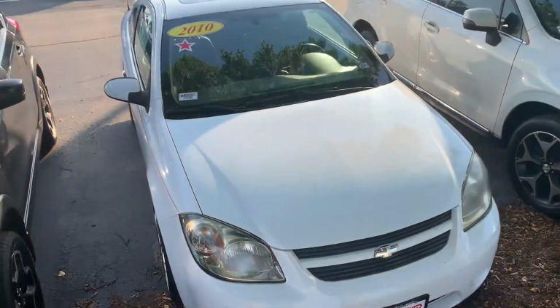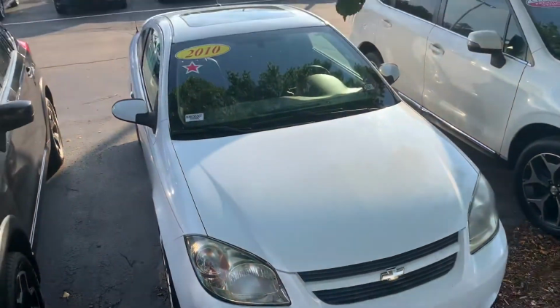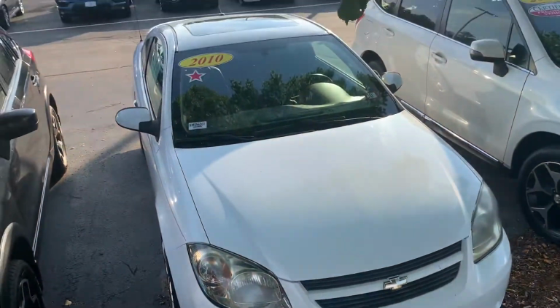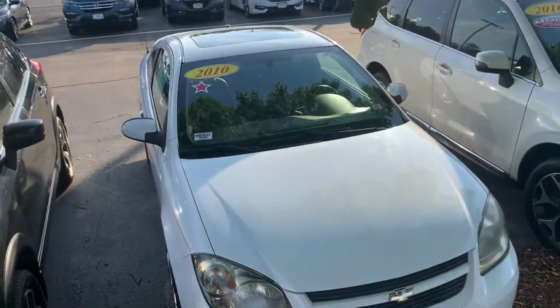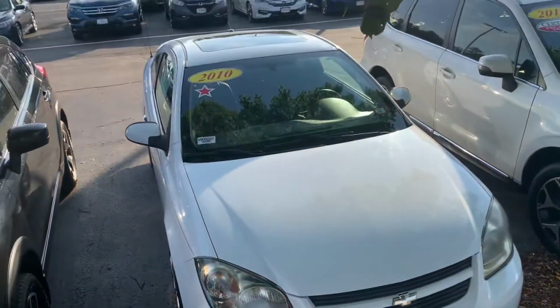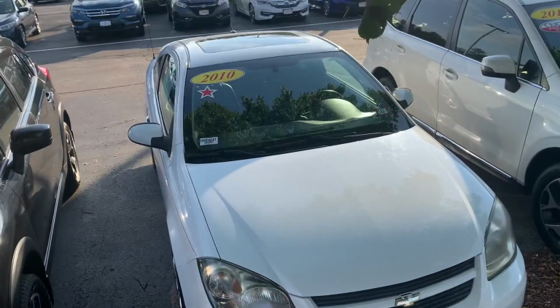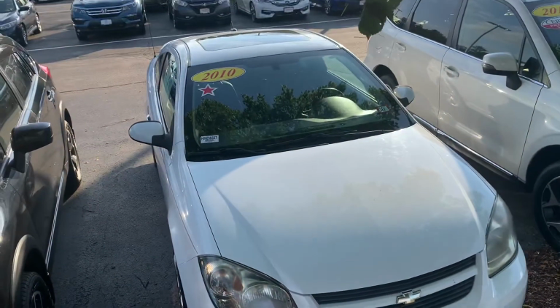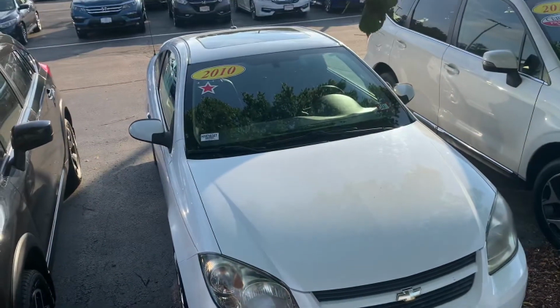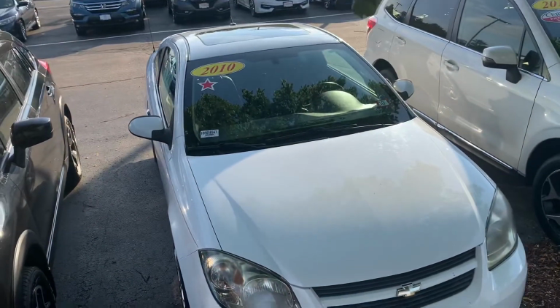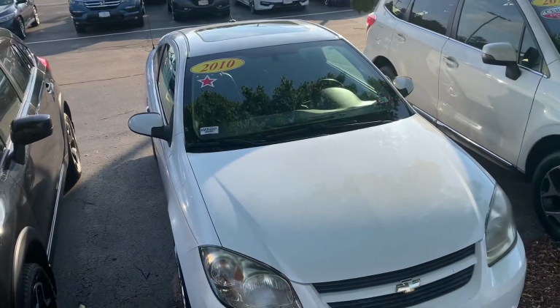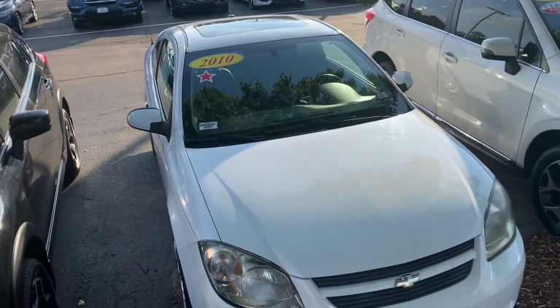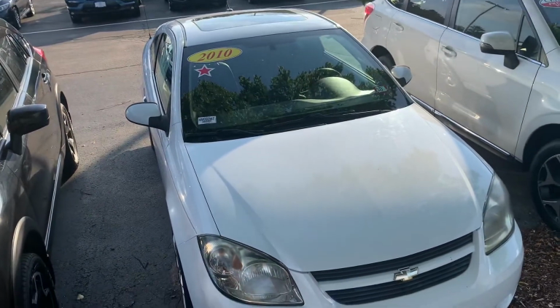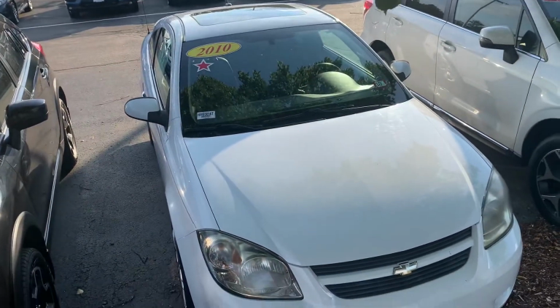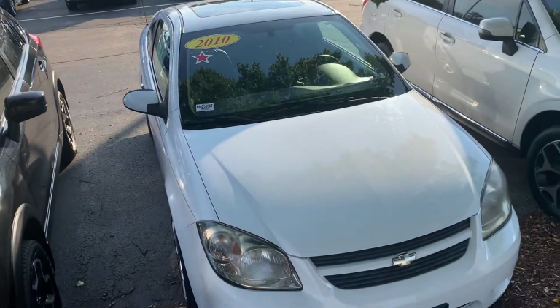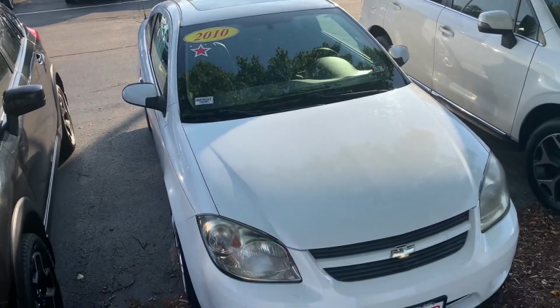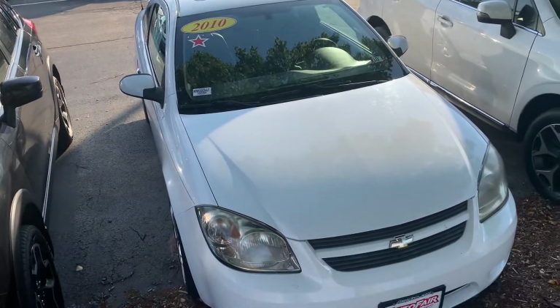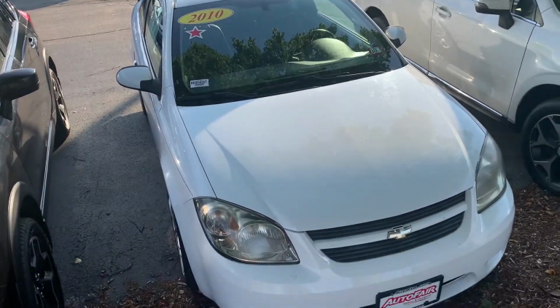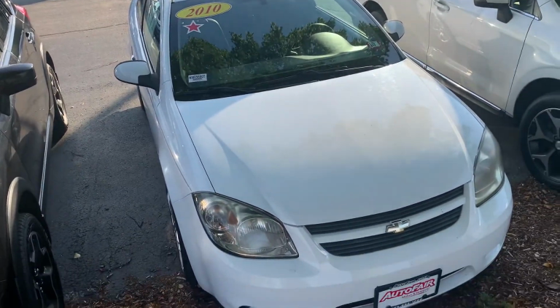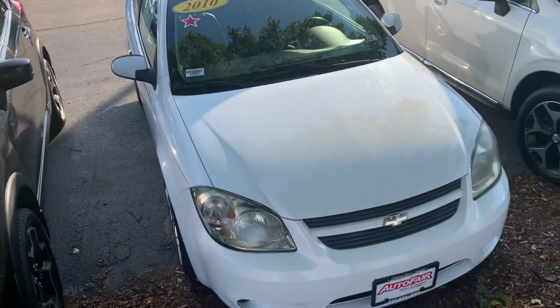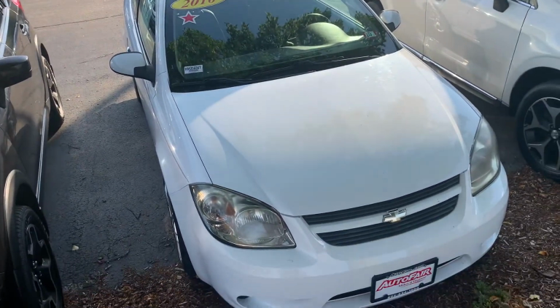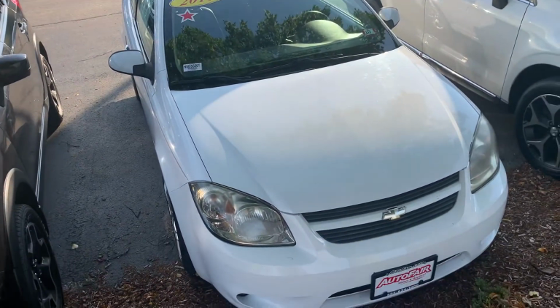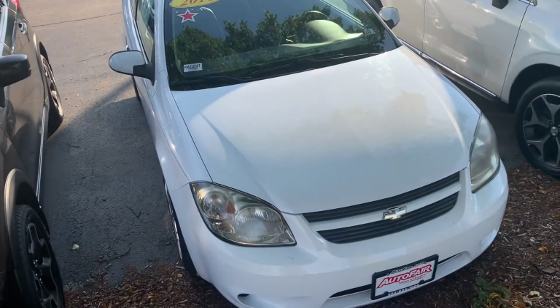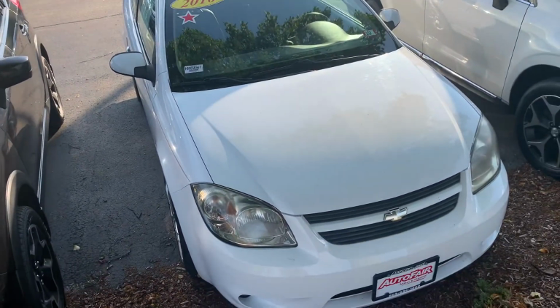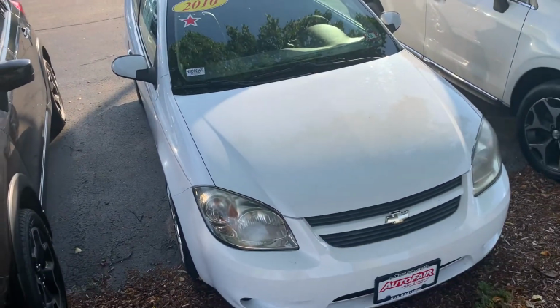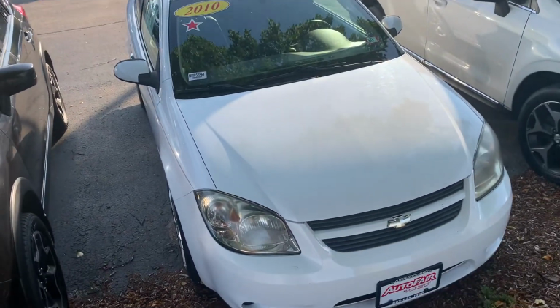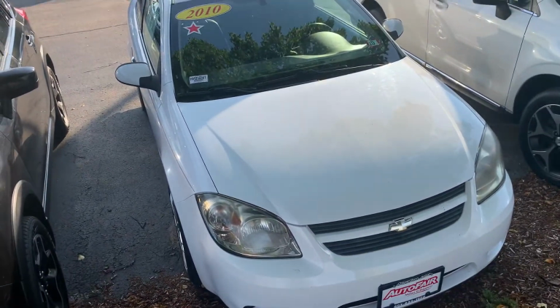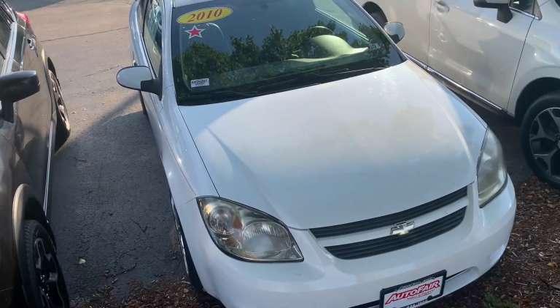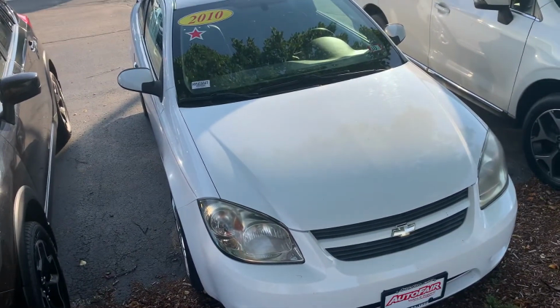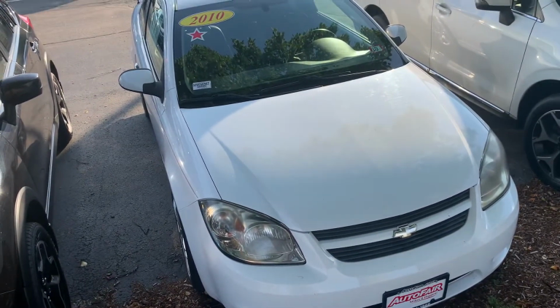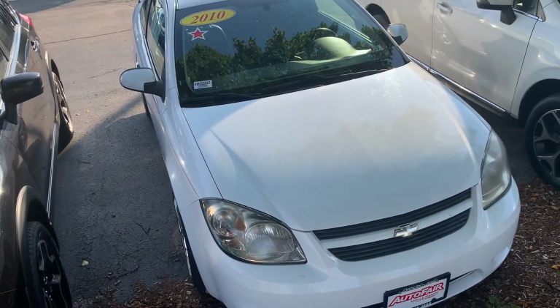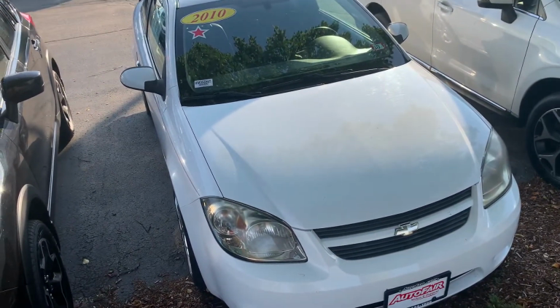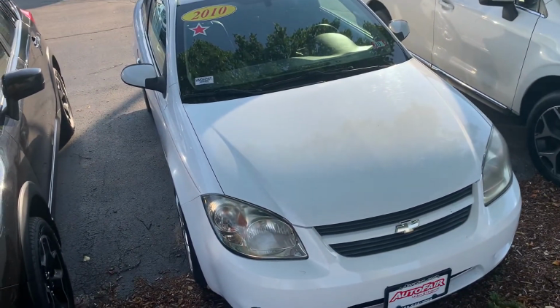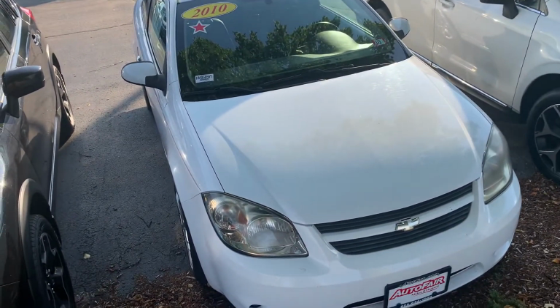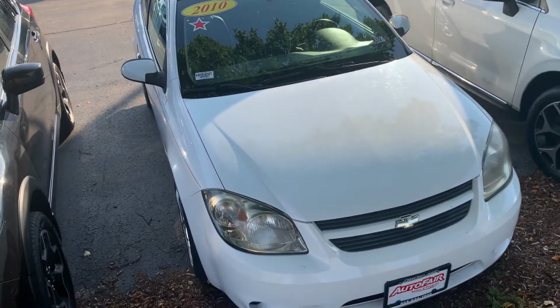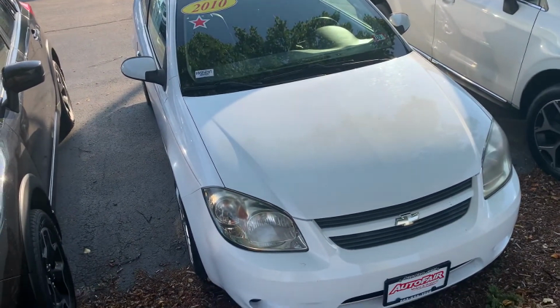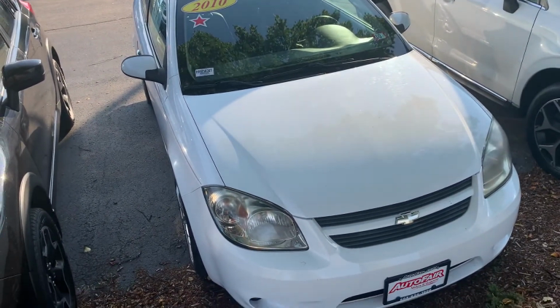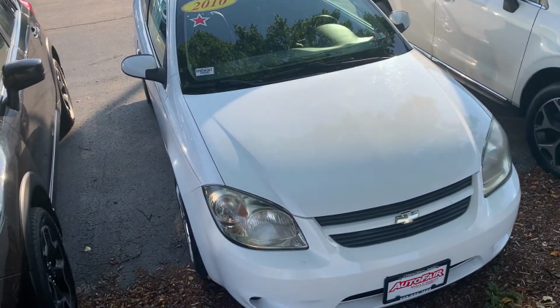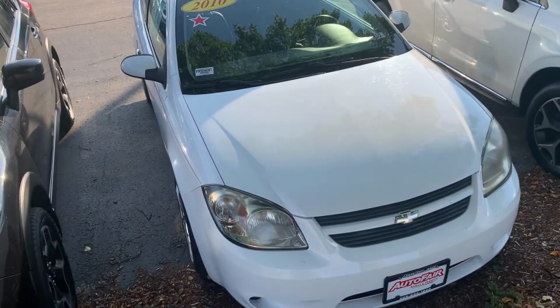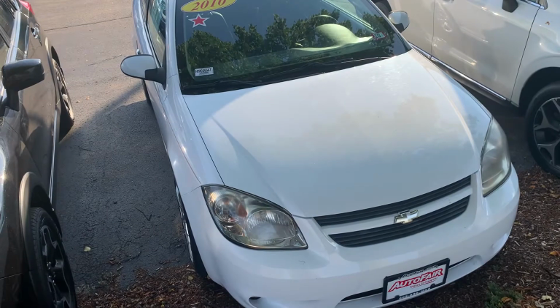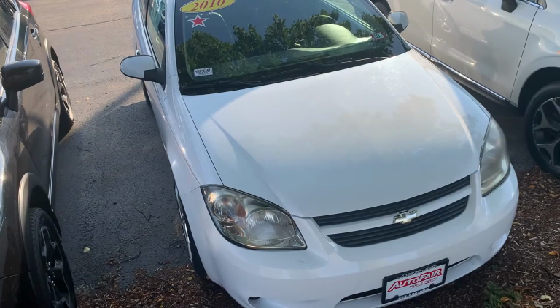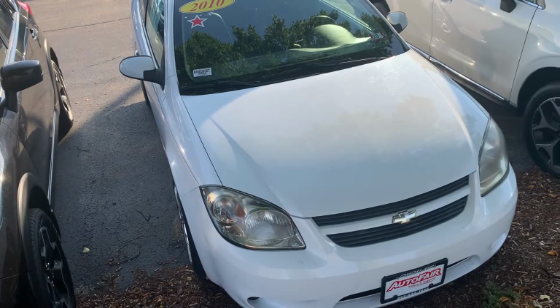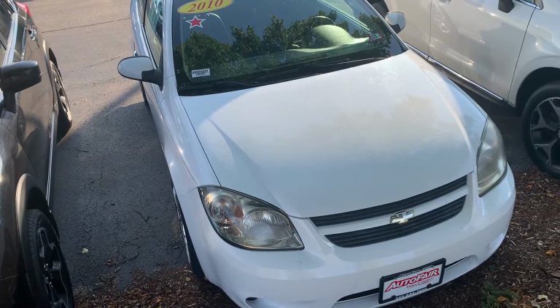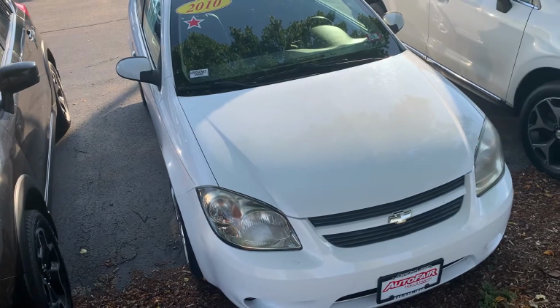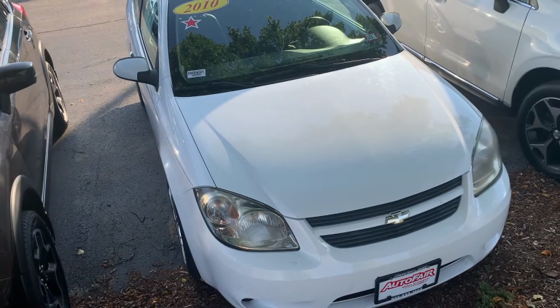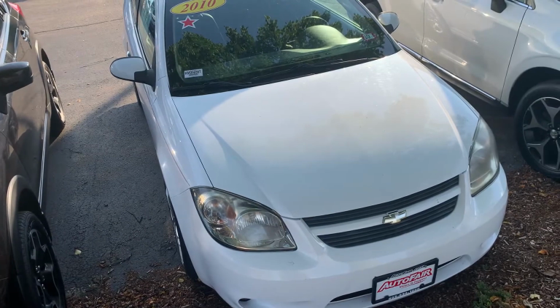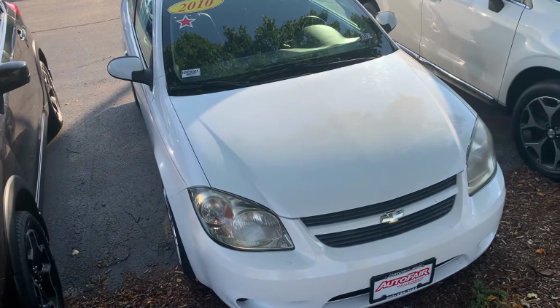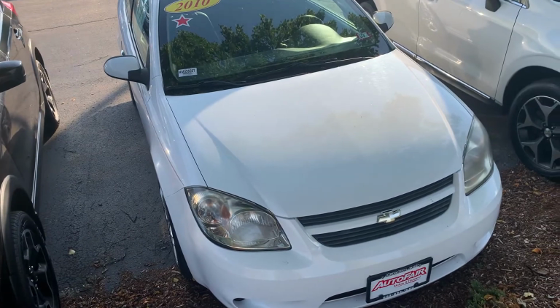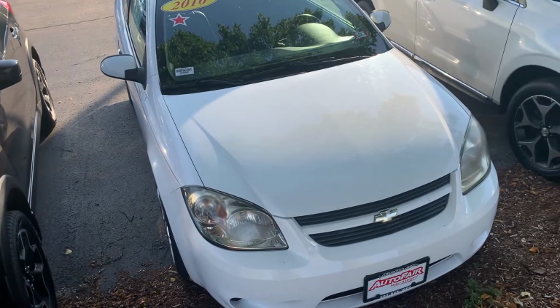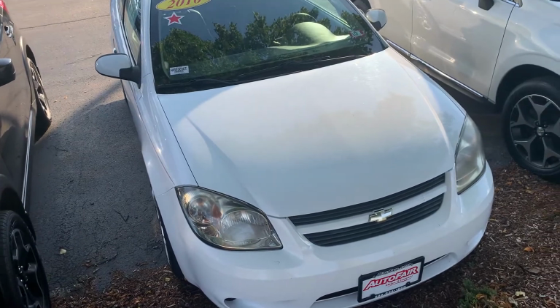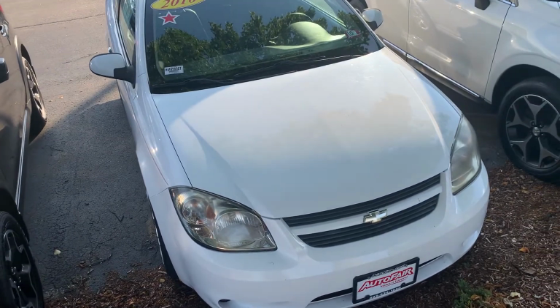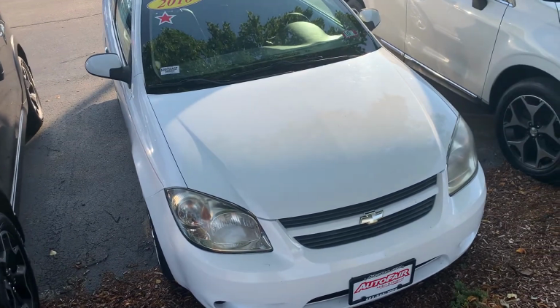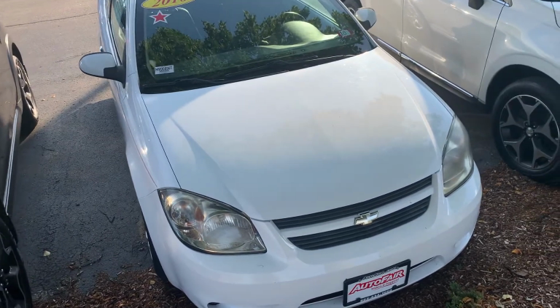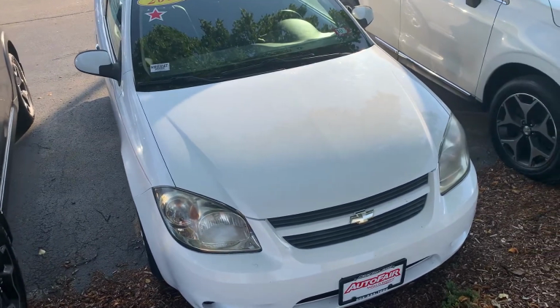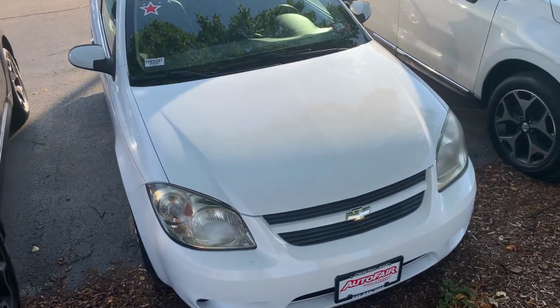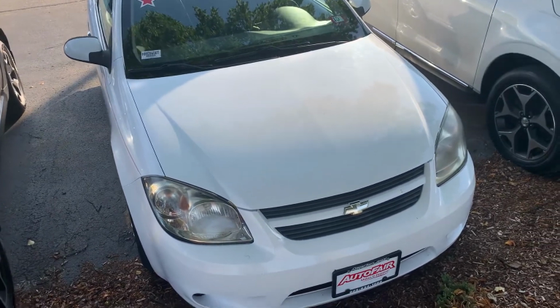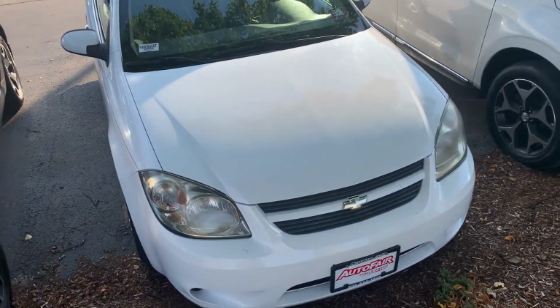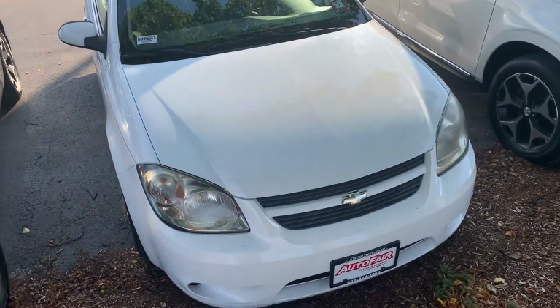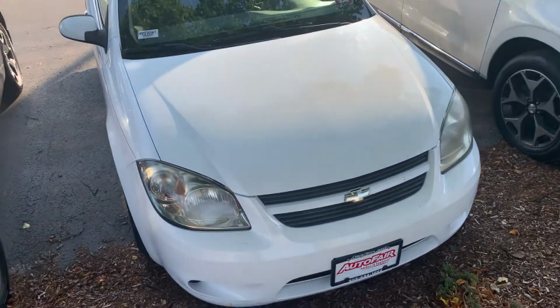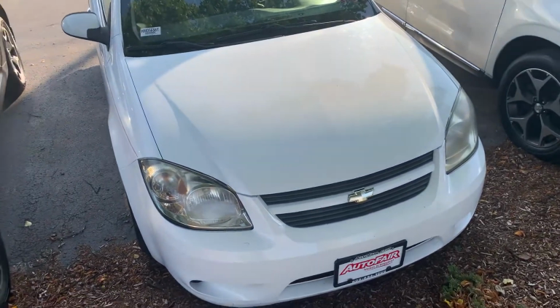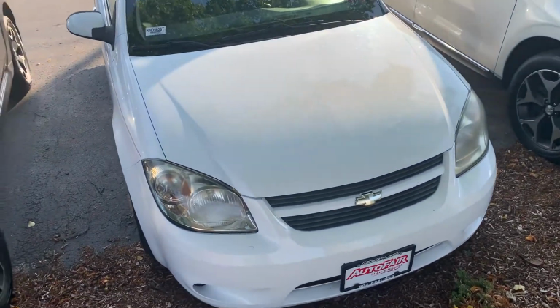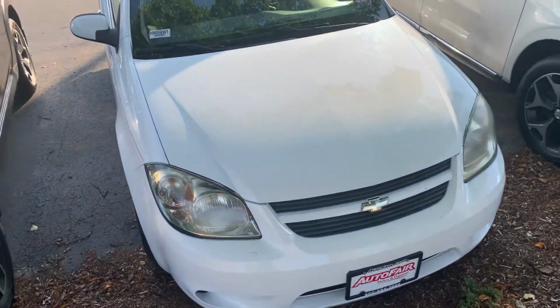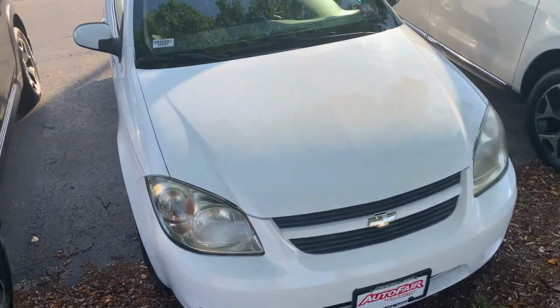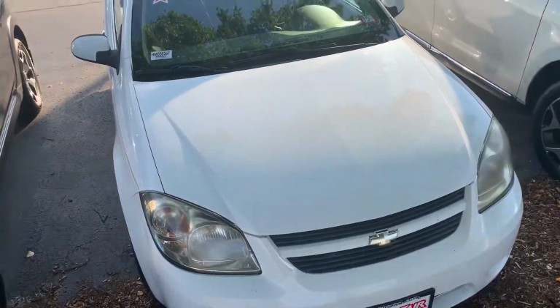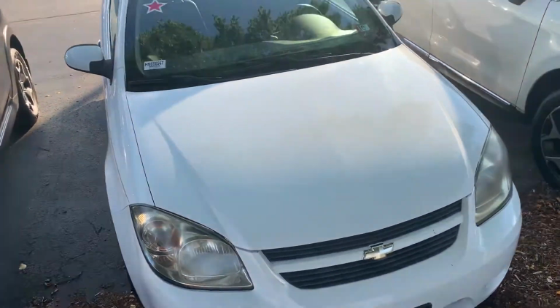Good evening Farah, this is Steve over at AutoFair Honda in Manchester, New Hampshire. I just got your recent inquiry on the 2010 Chevy Cobalt.